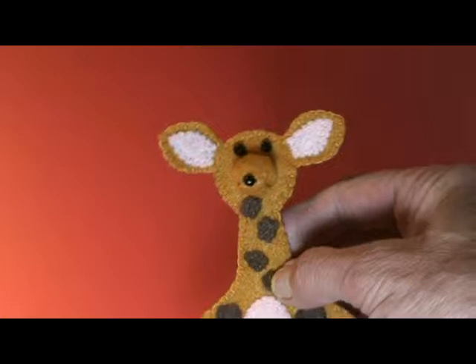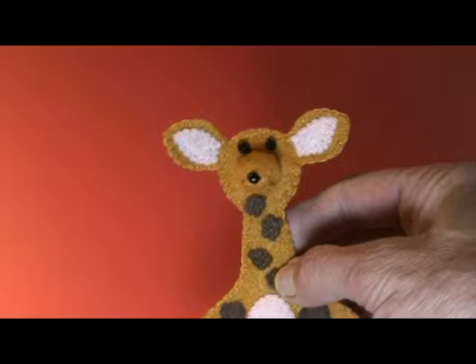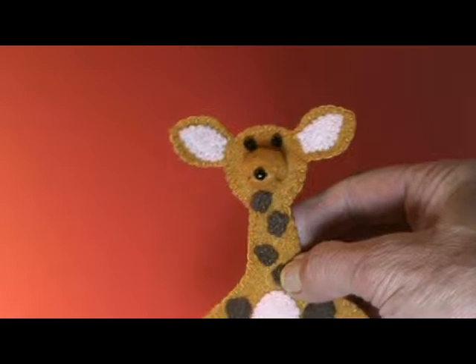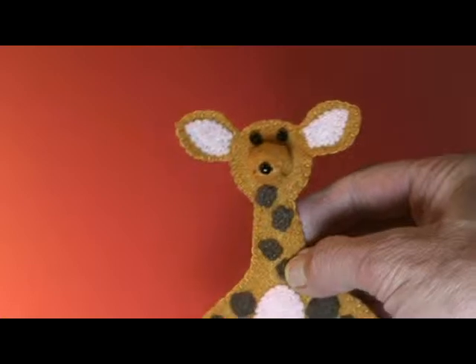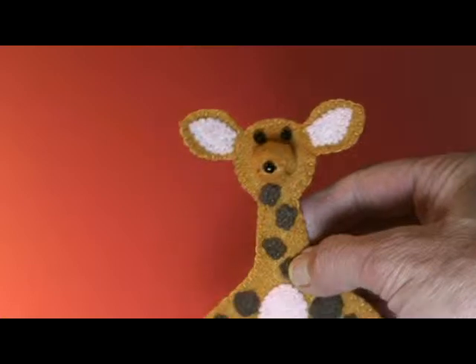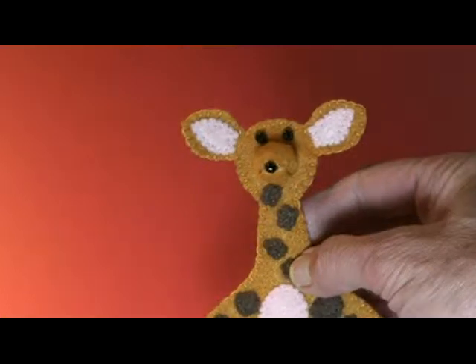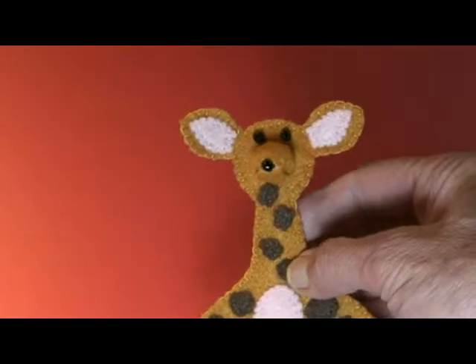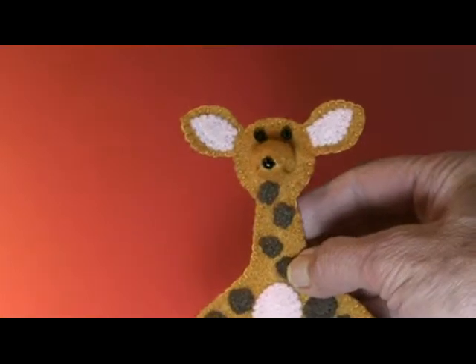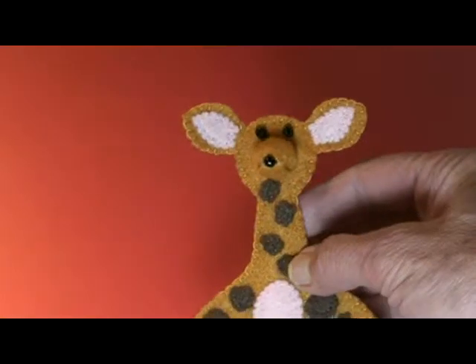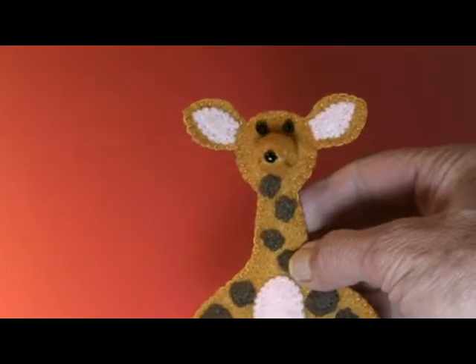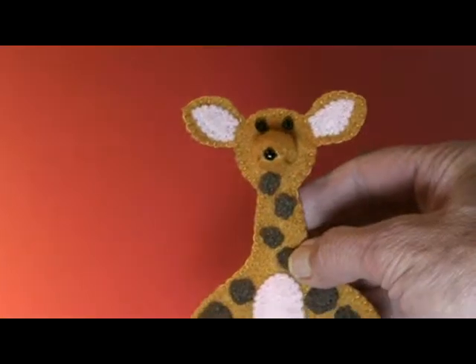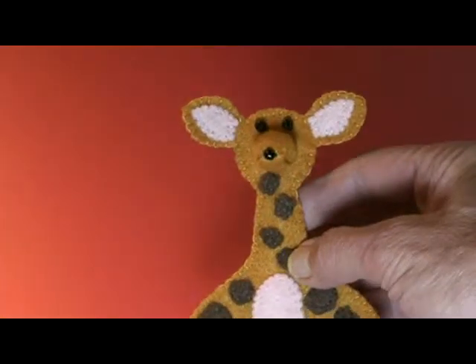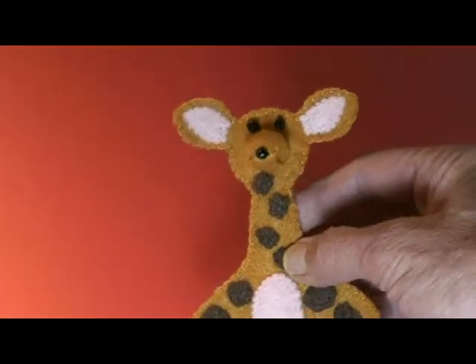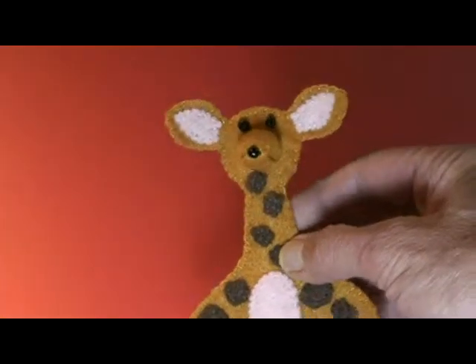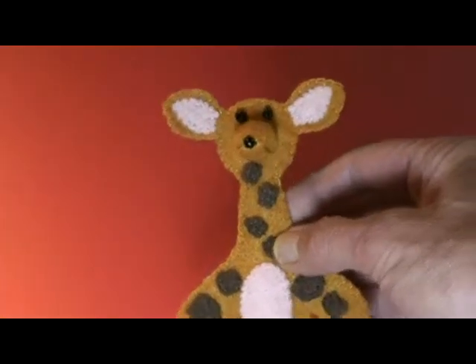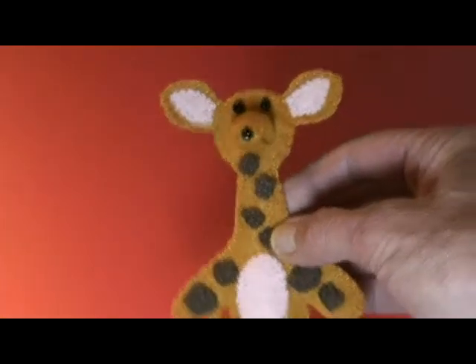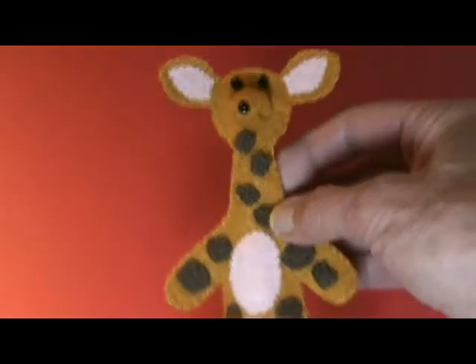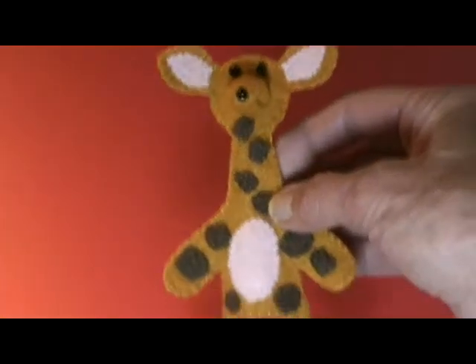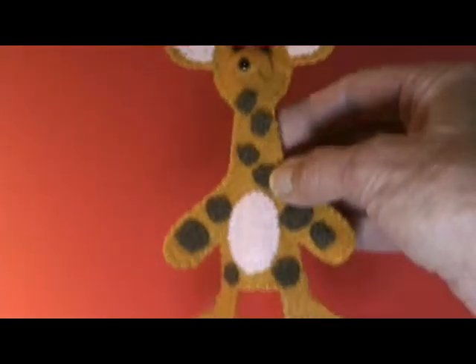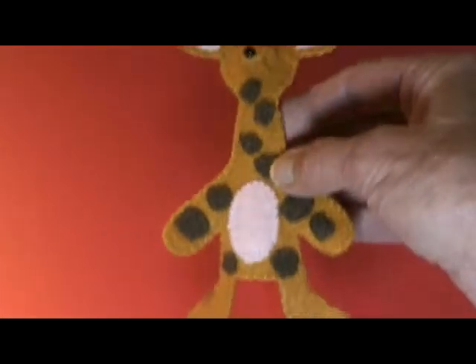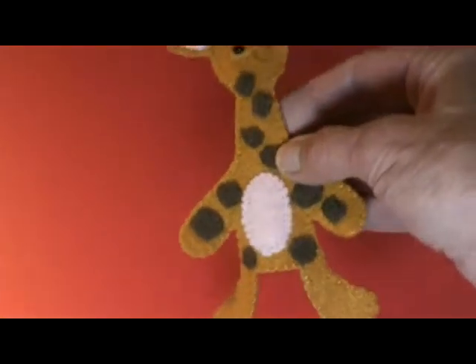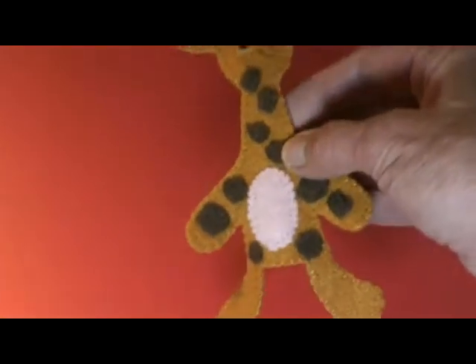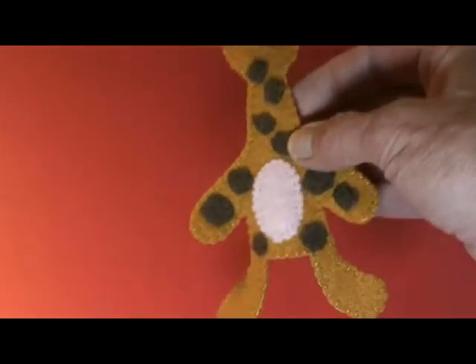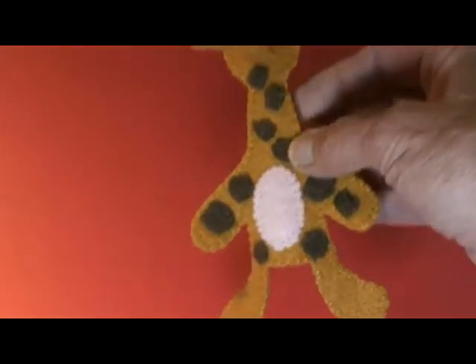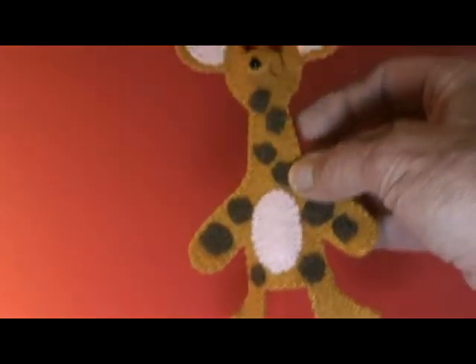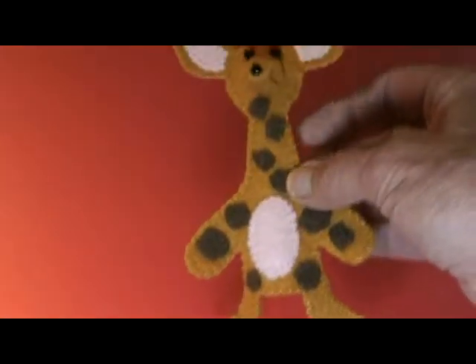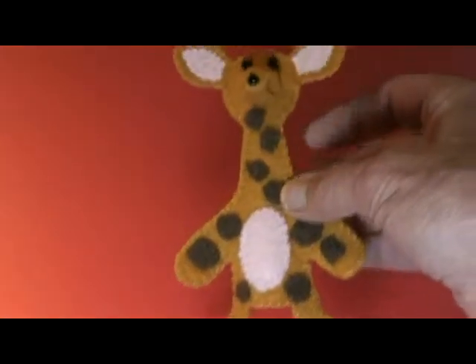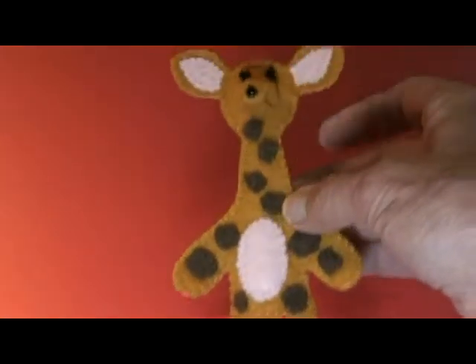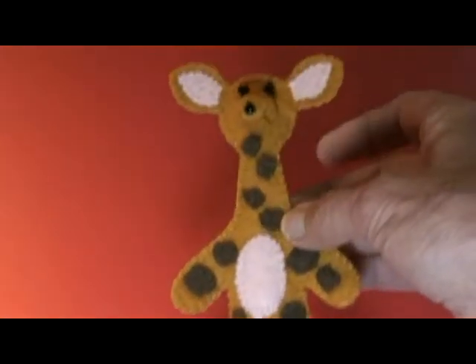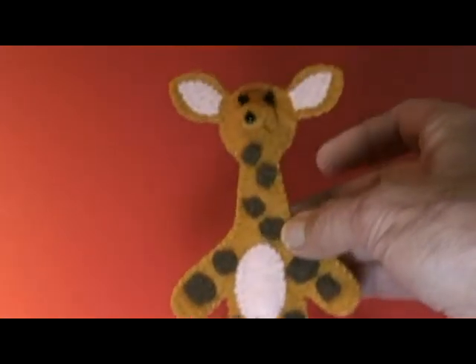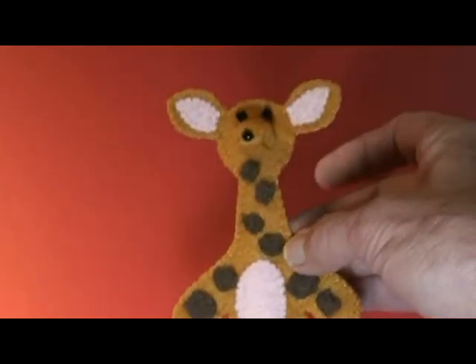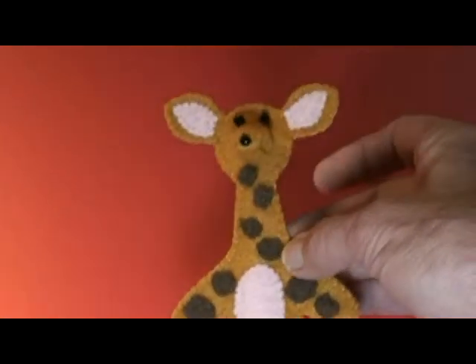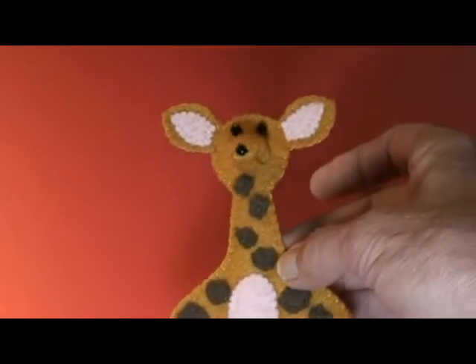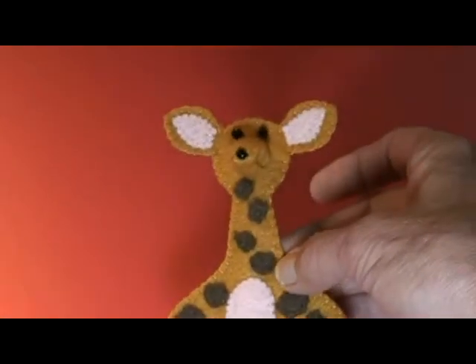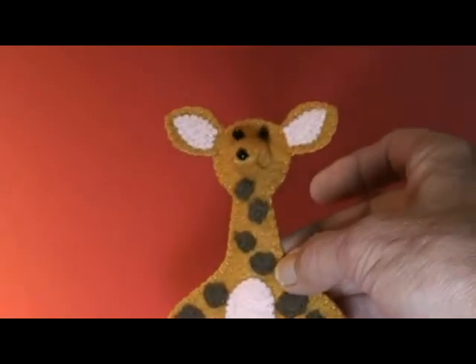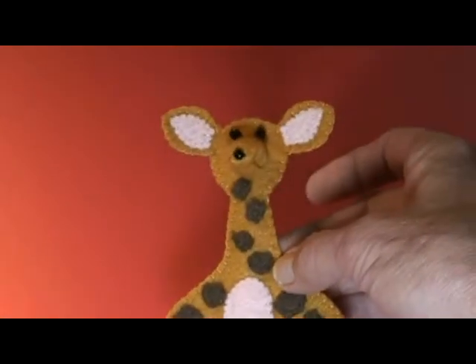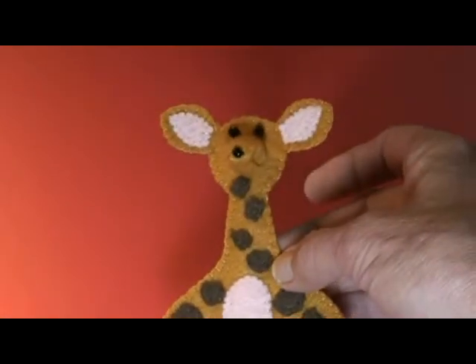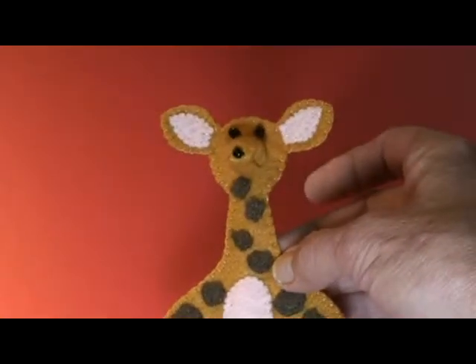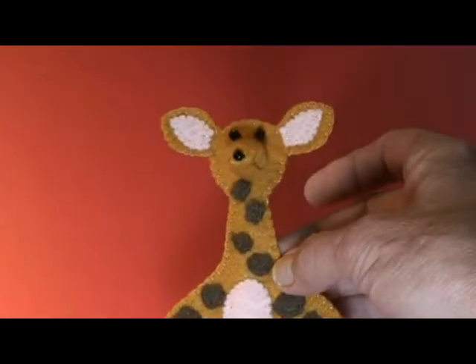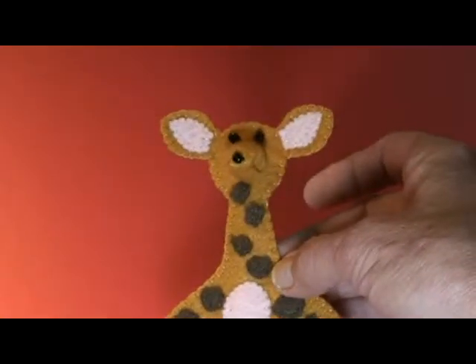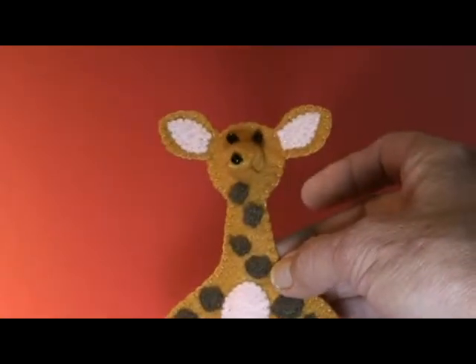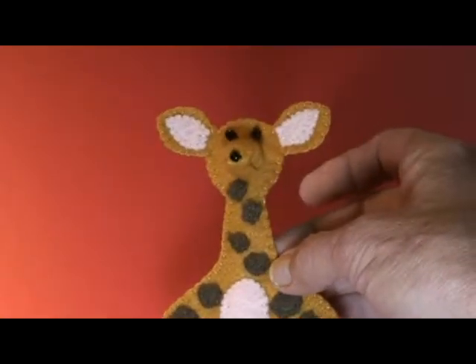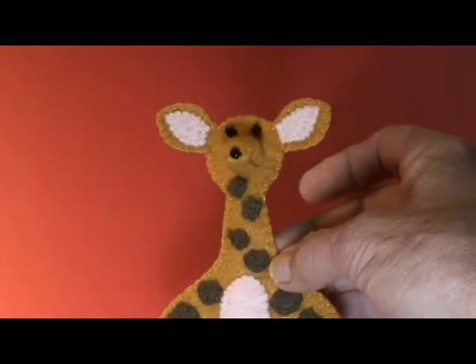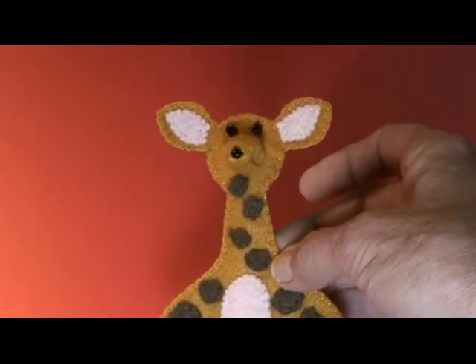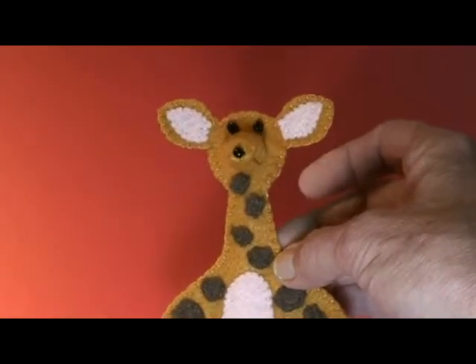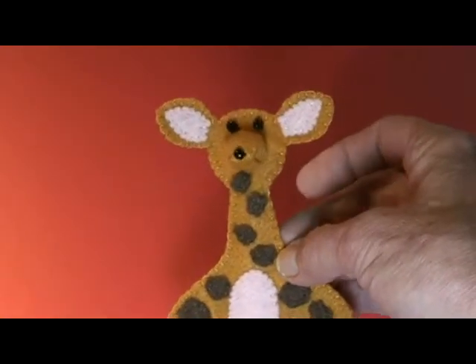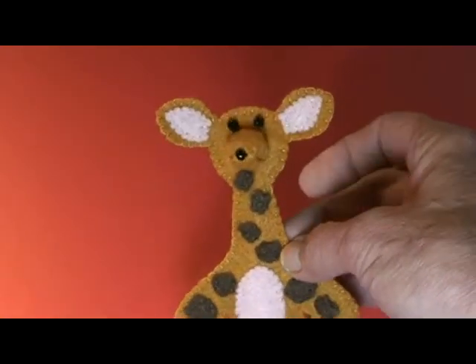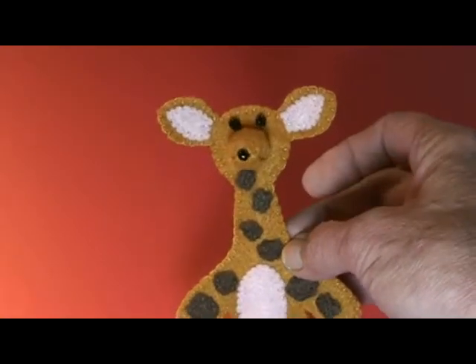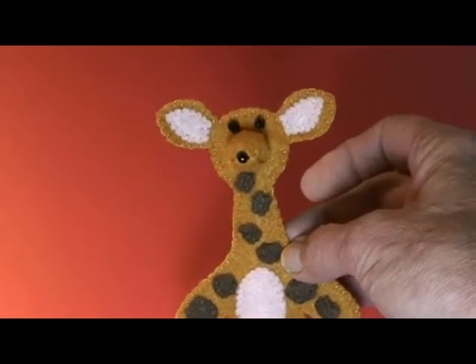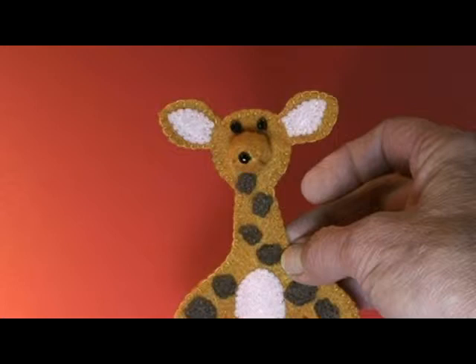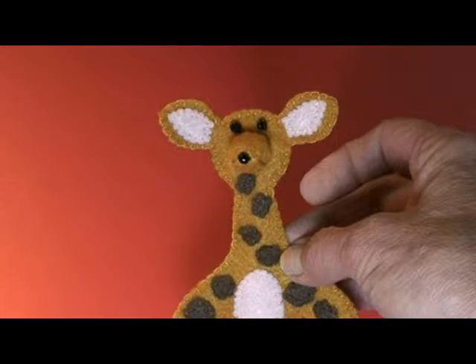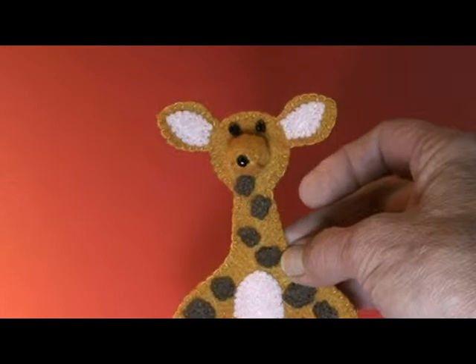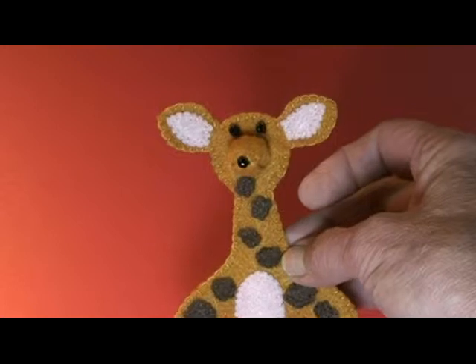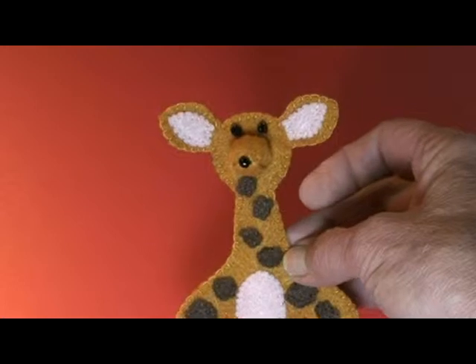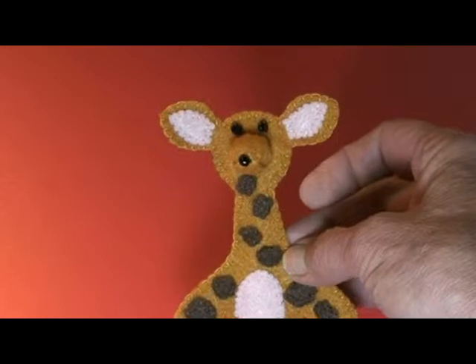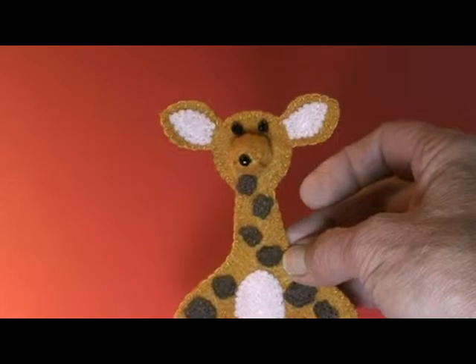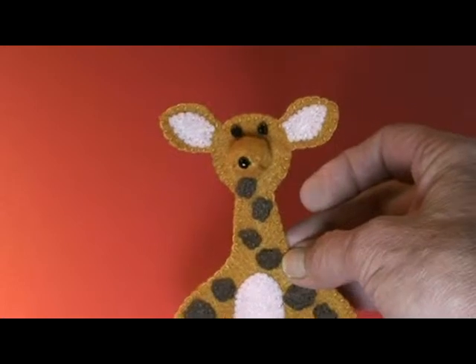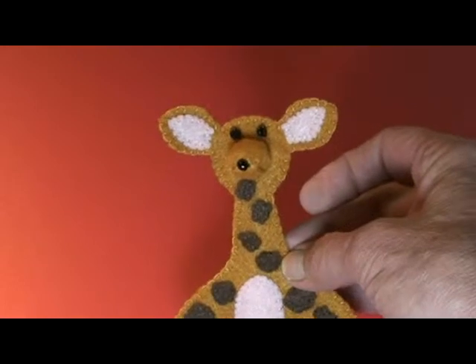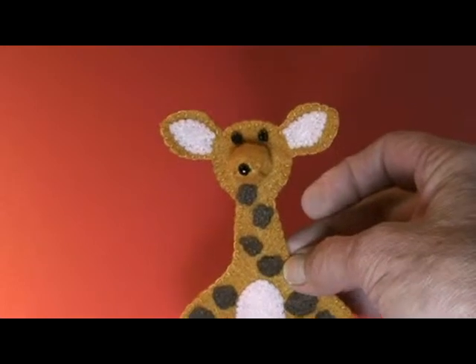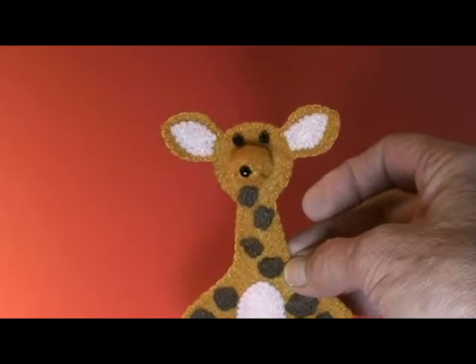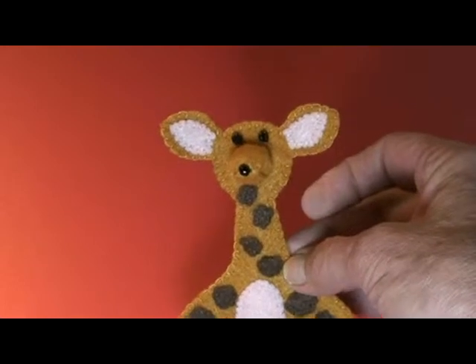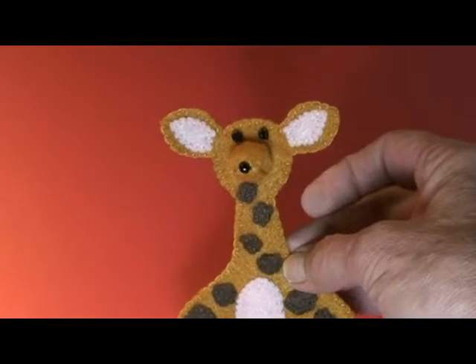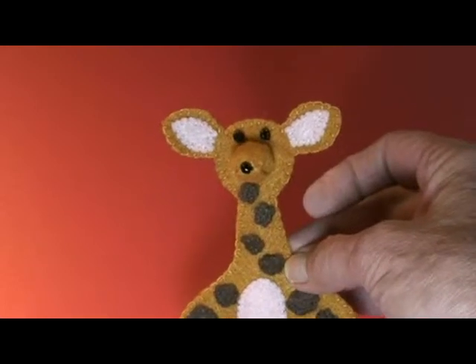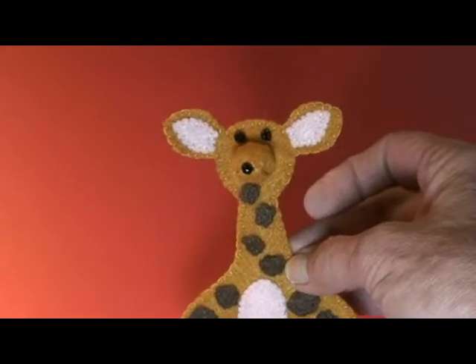In this video, we'll show you how to make this darling giraffe finger puppet, and I think the video will really help you.